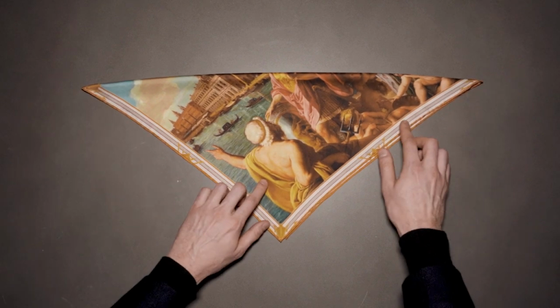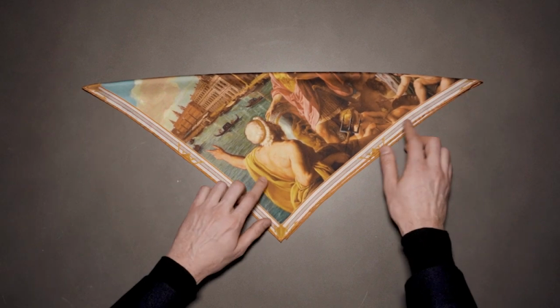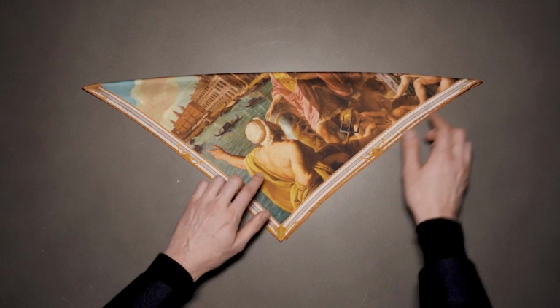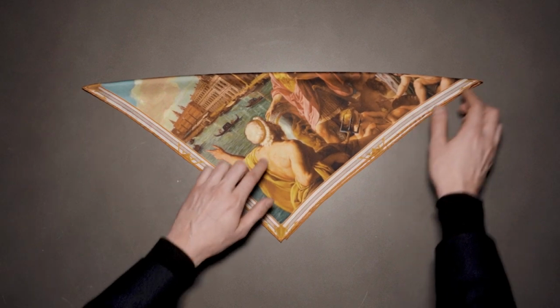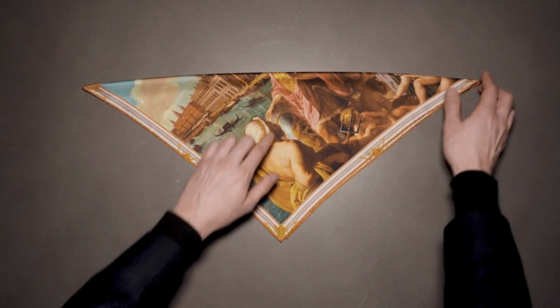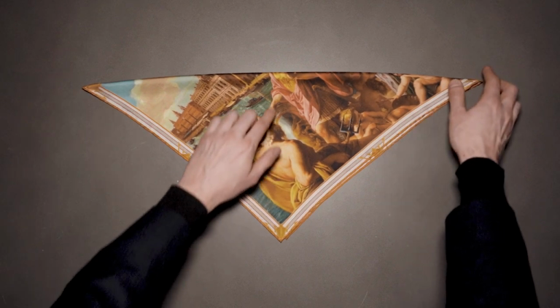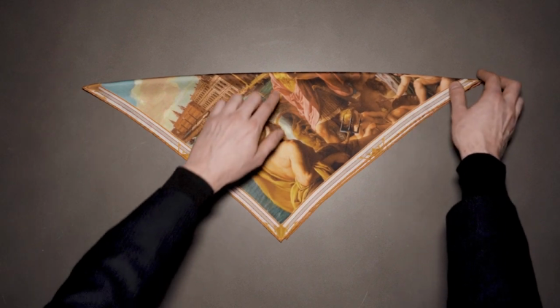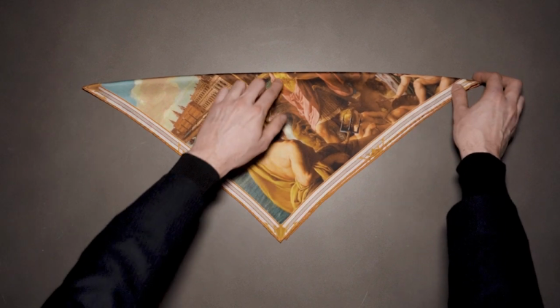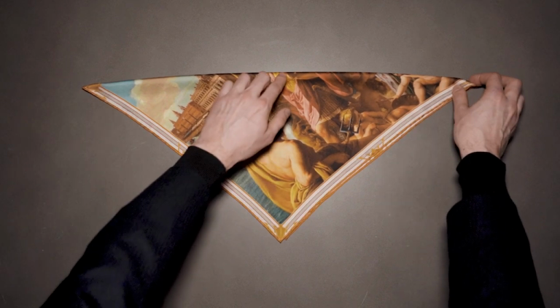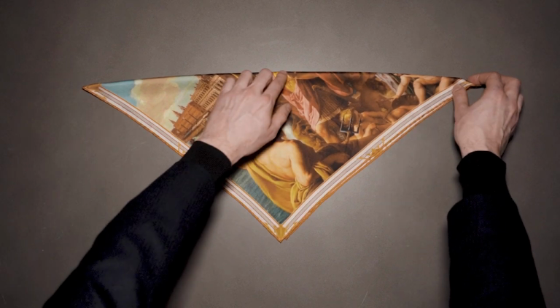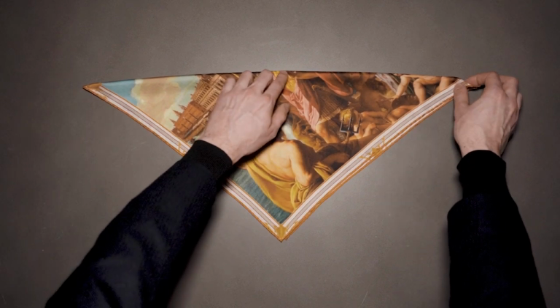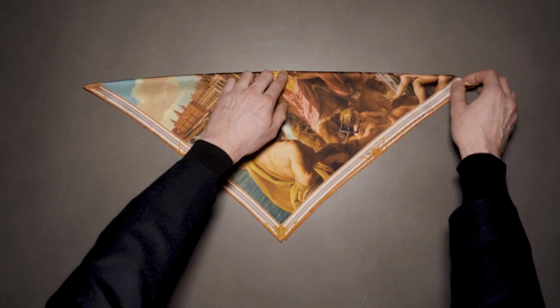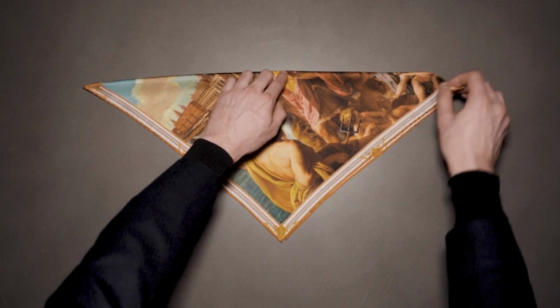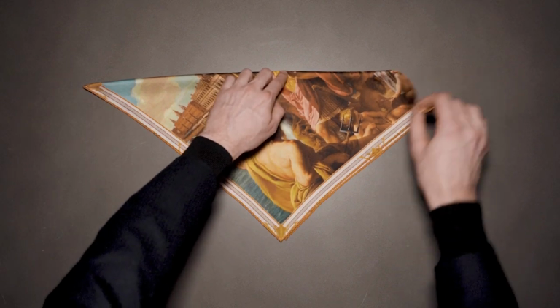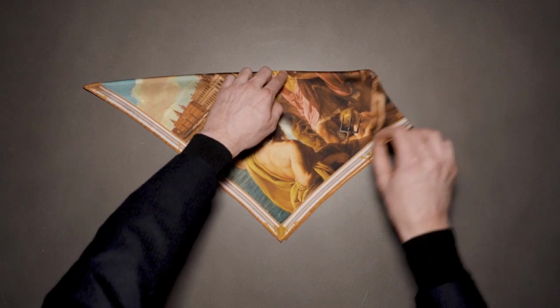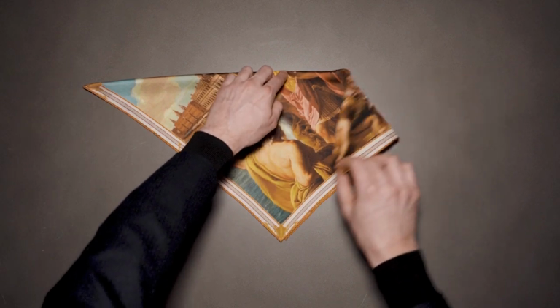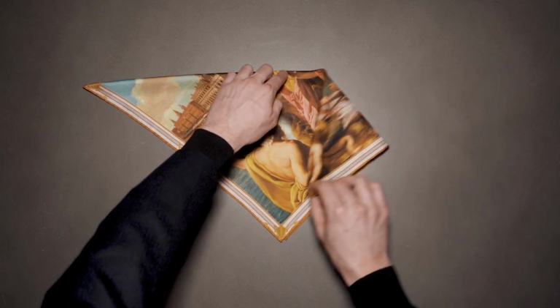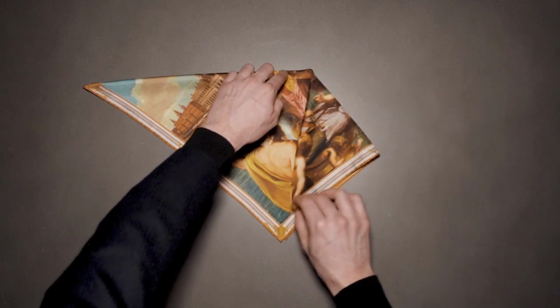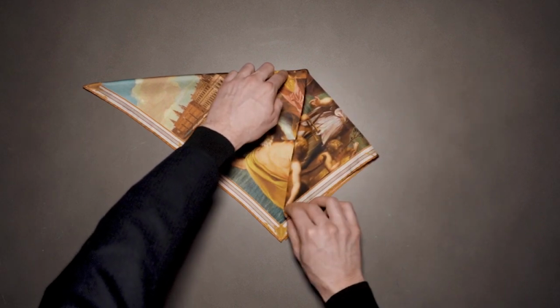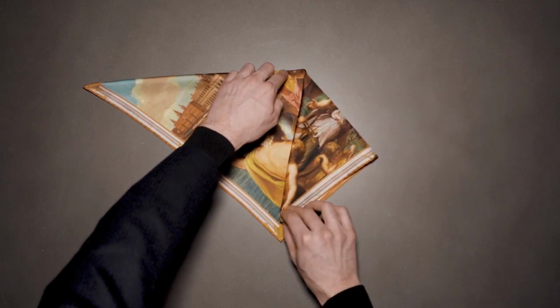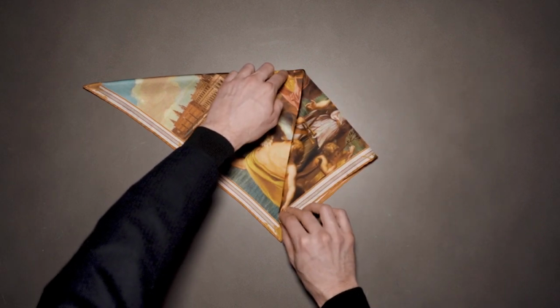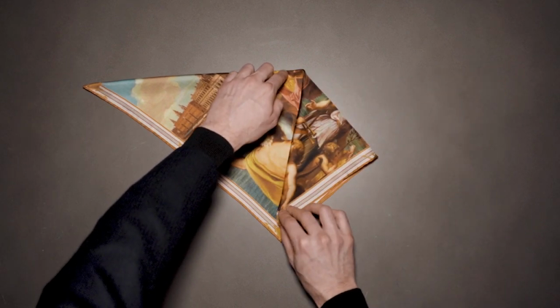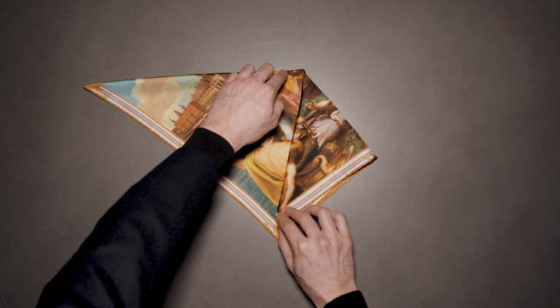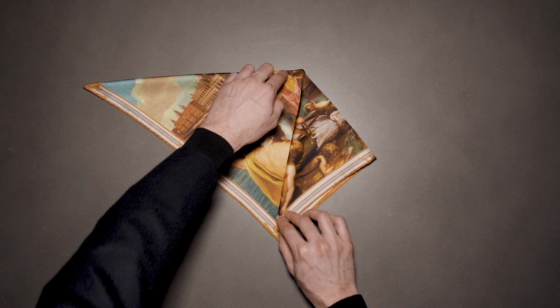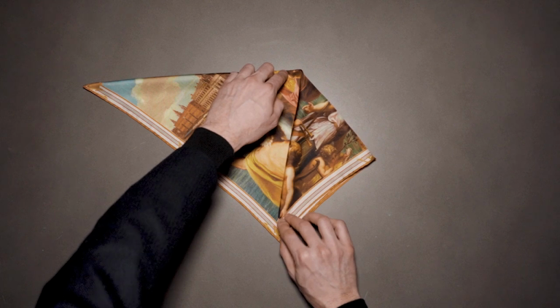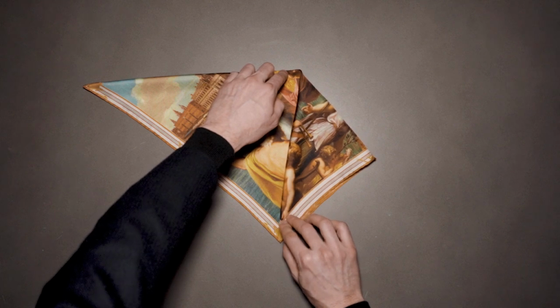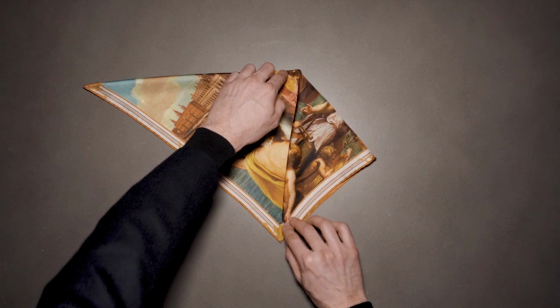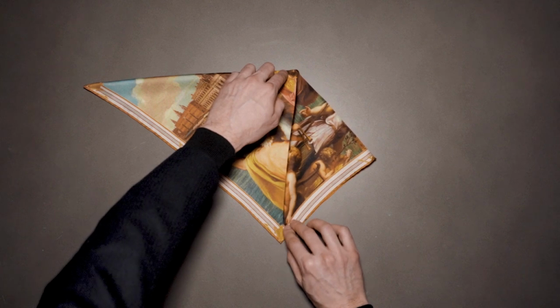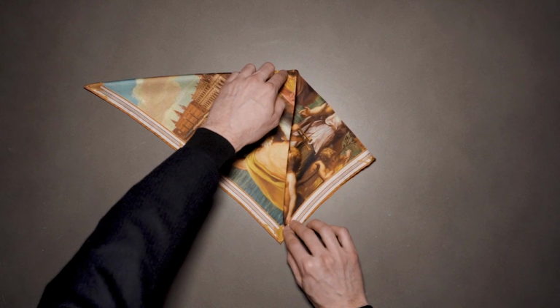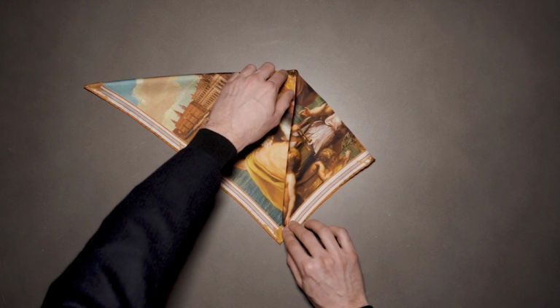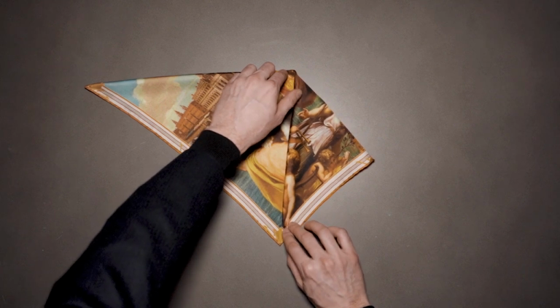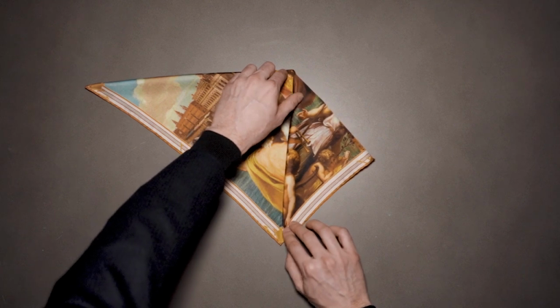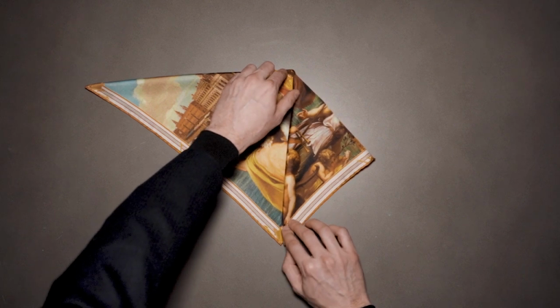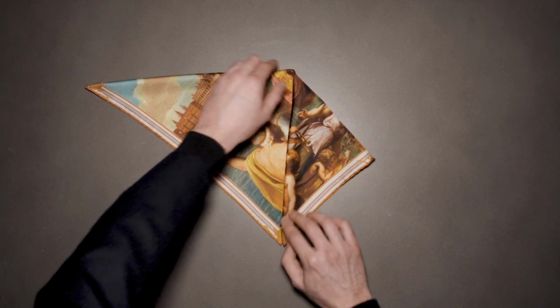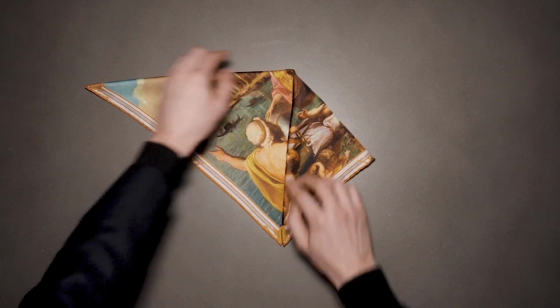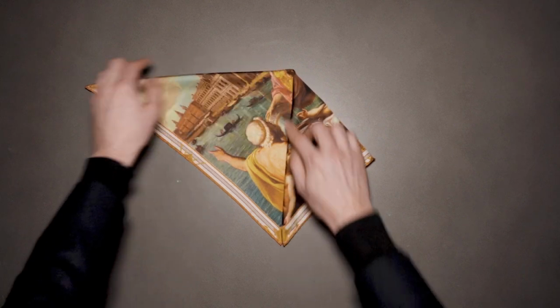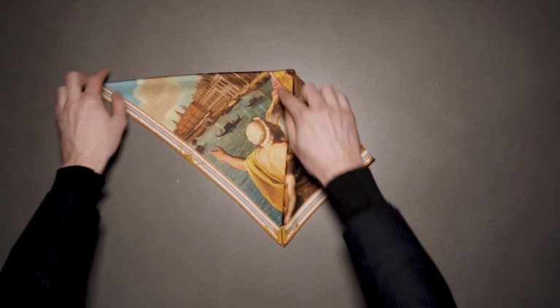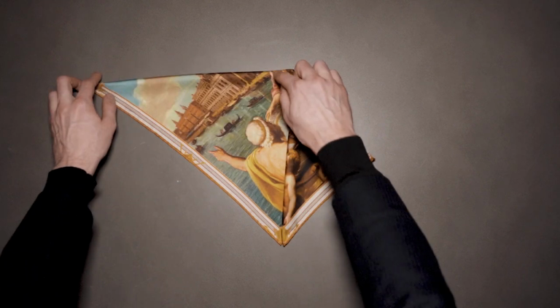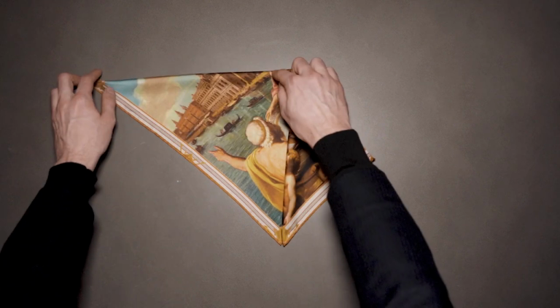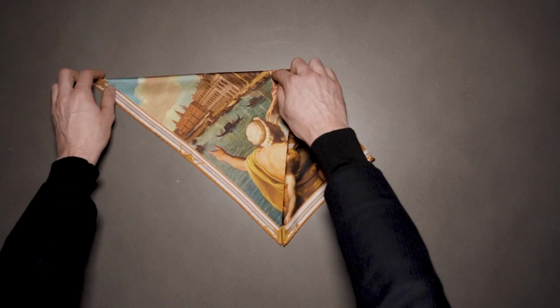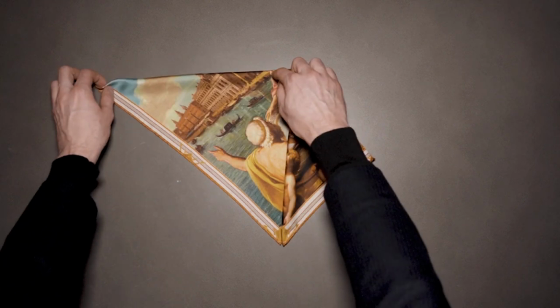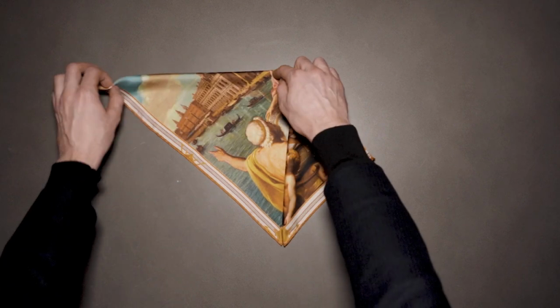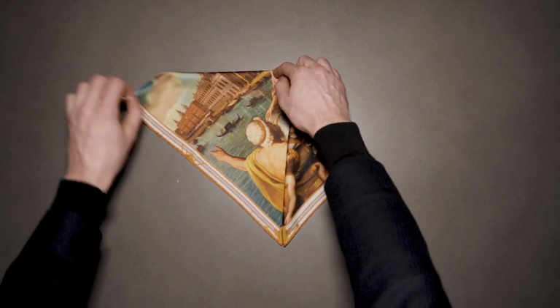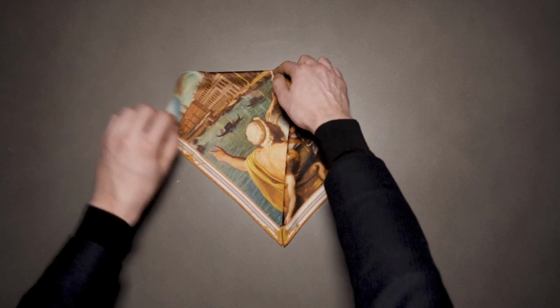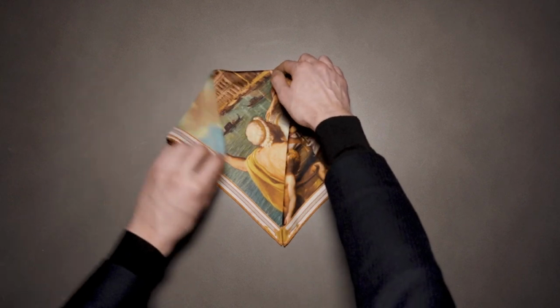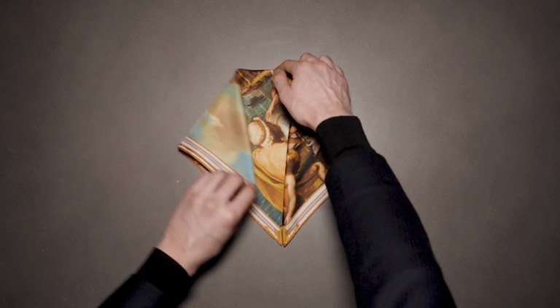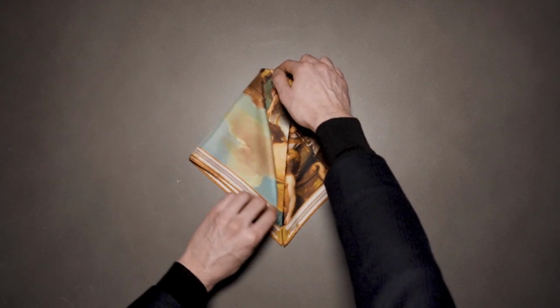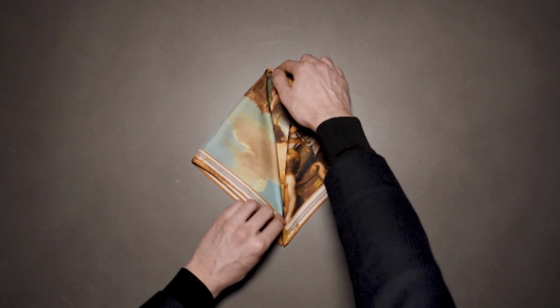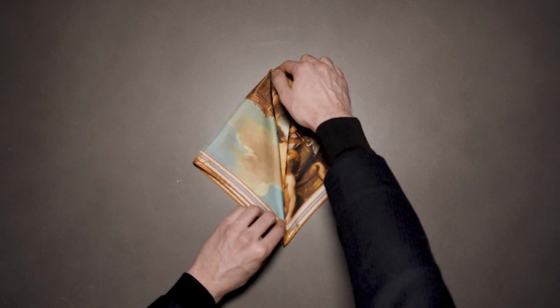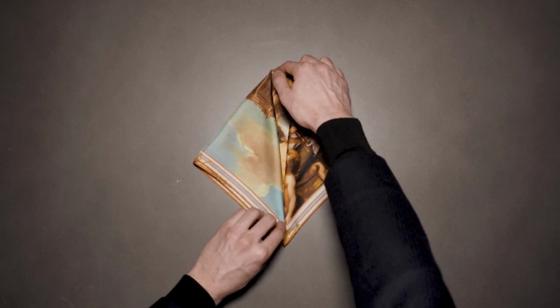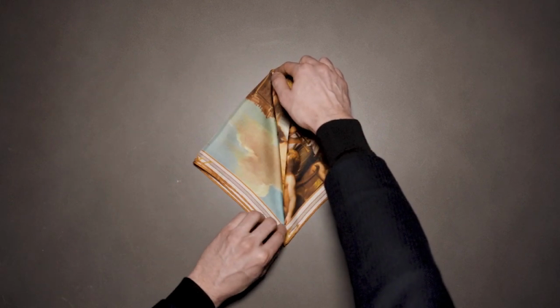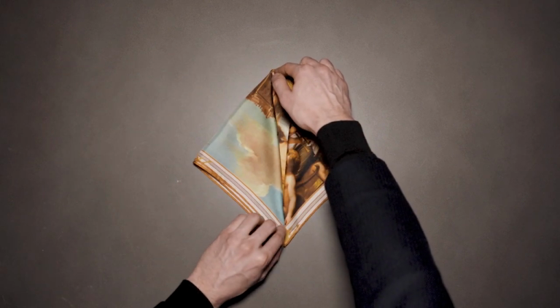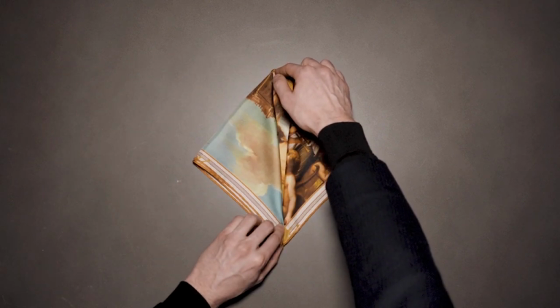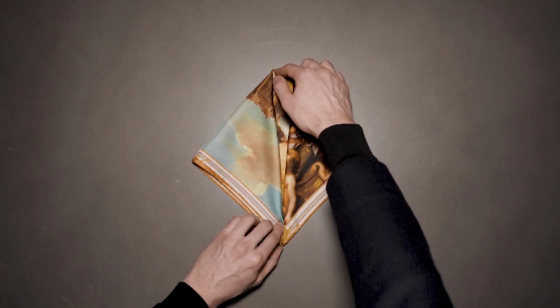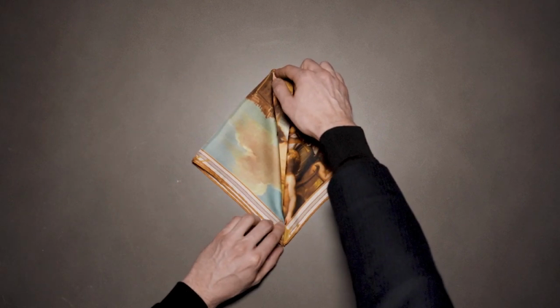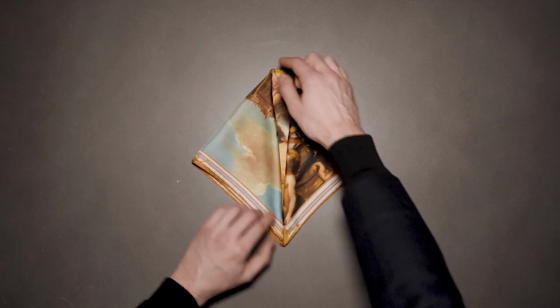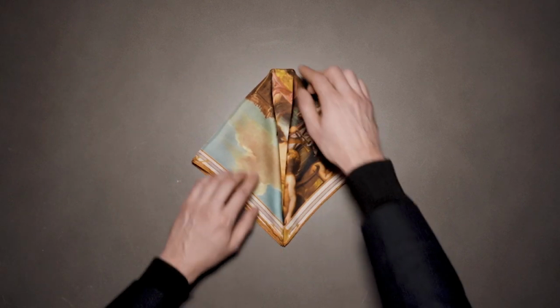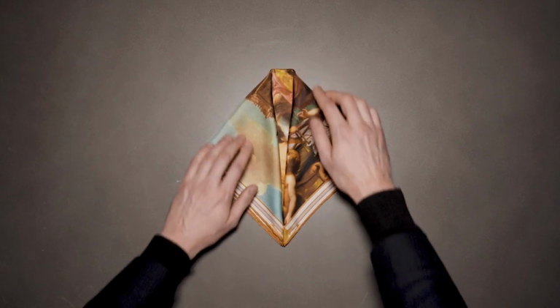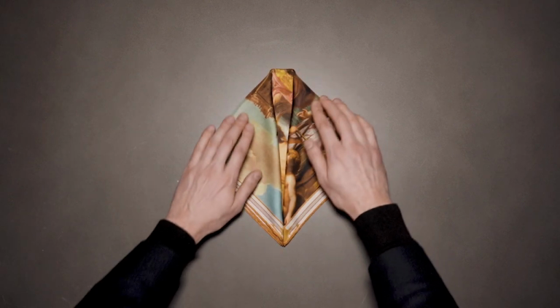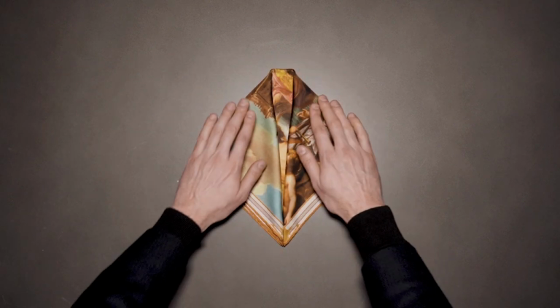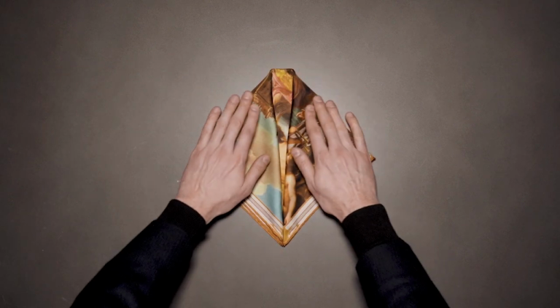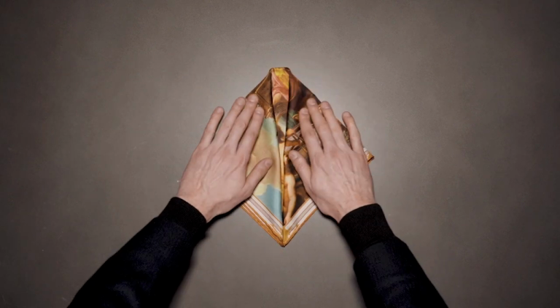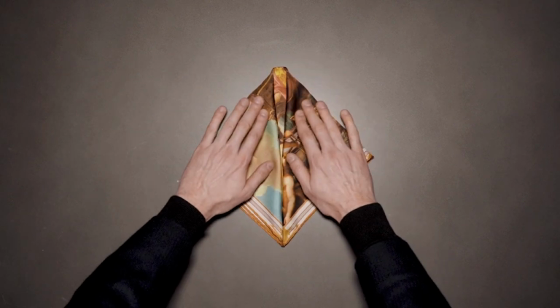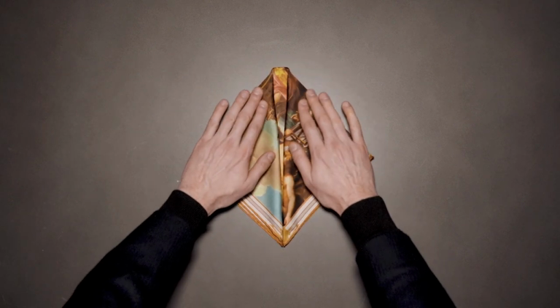I'm going to fold in from right to left, the same from left to right, and just neaten that up slightly.